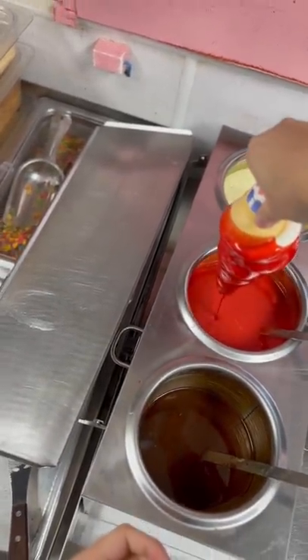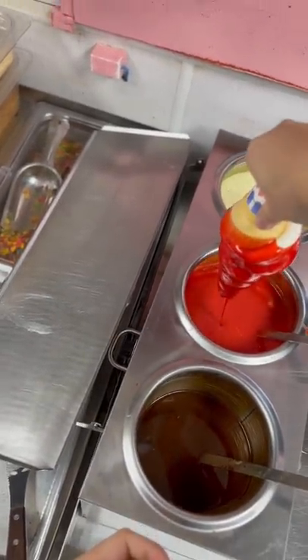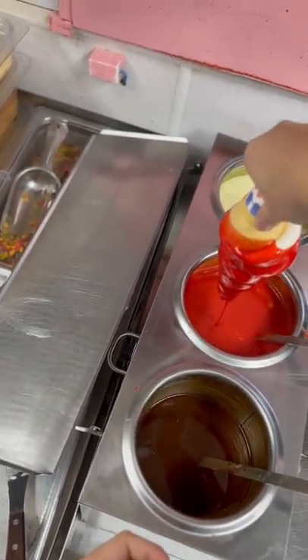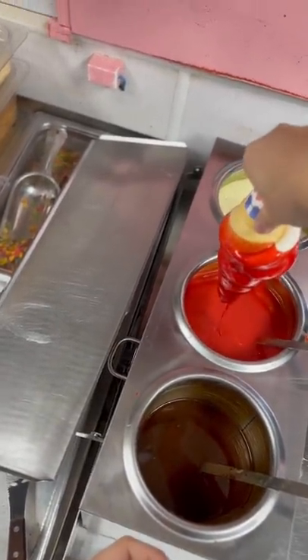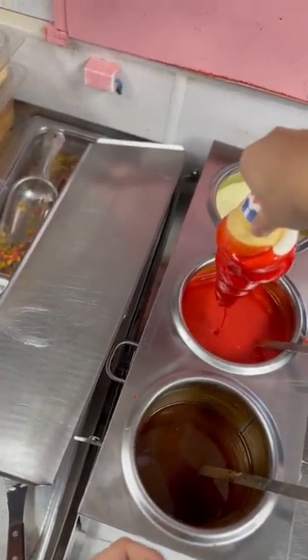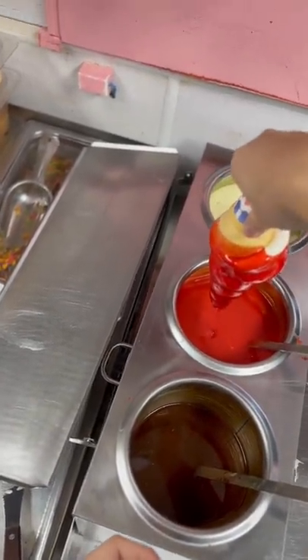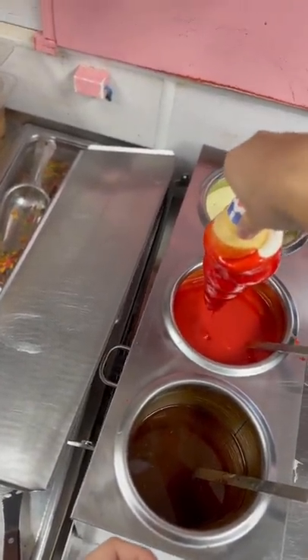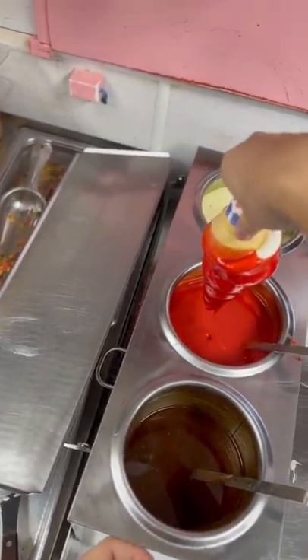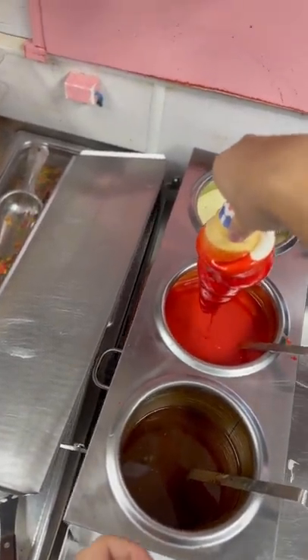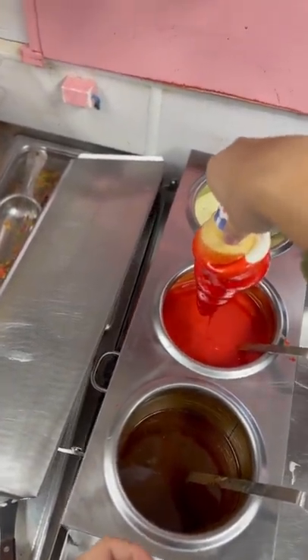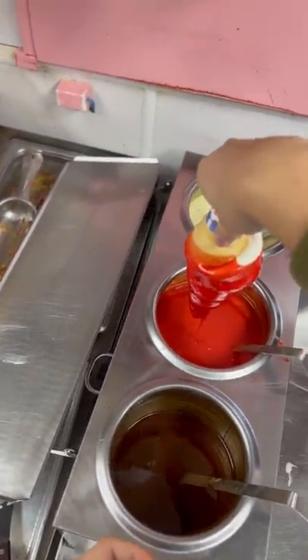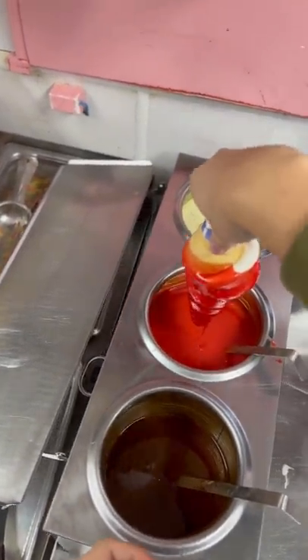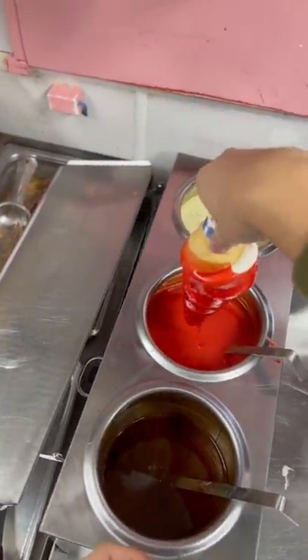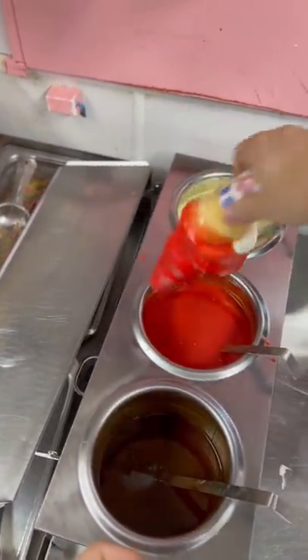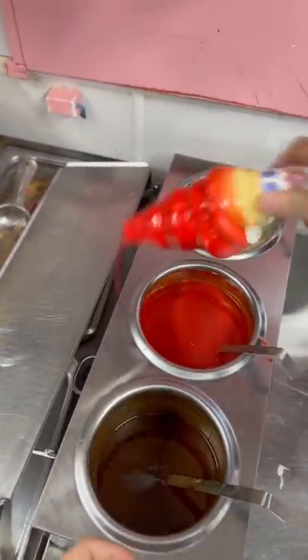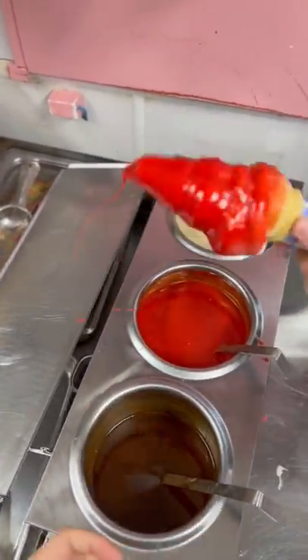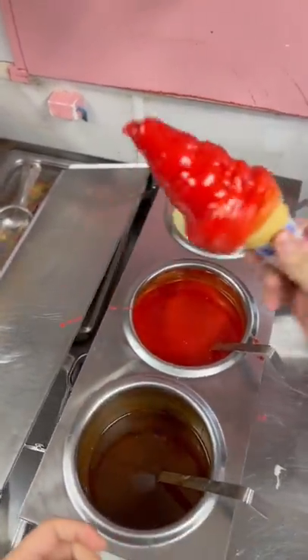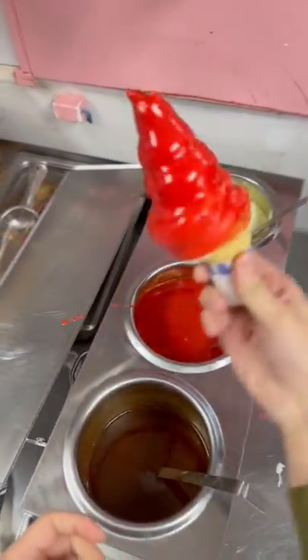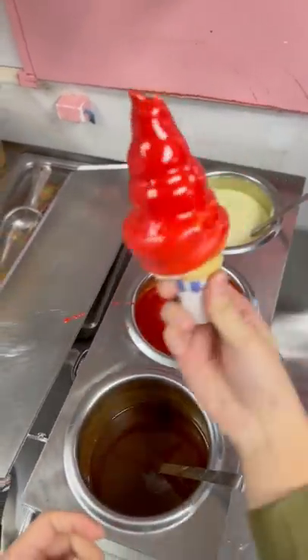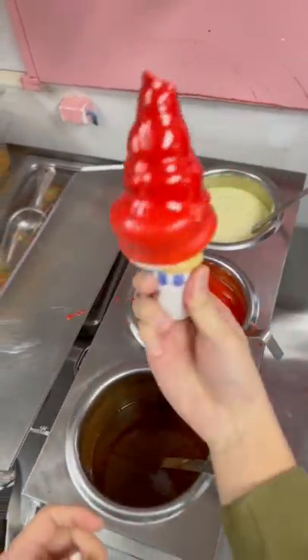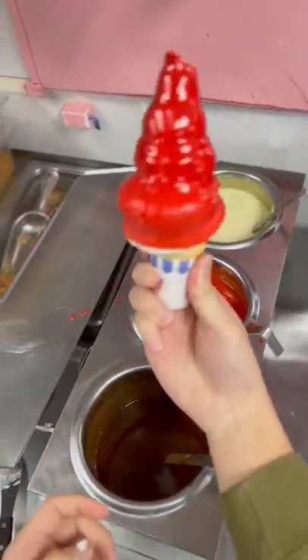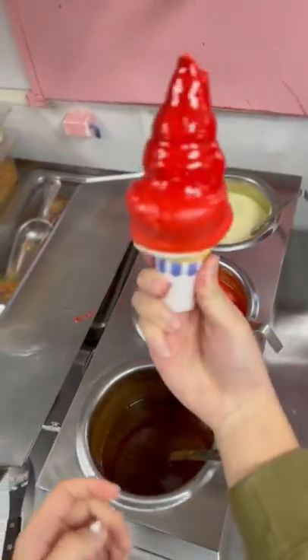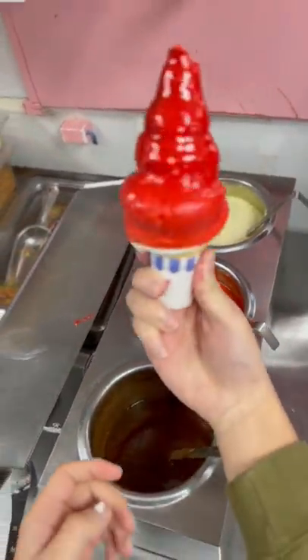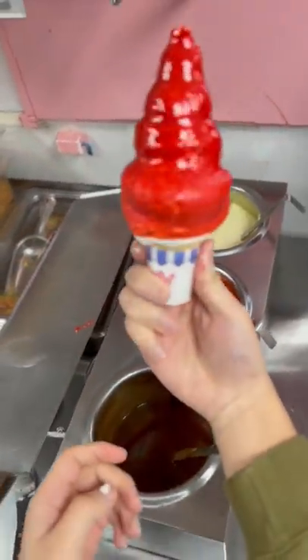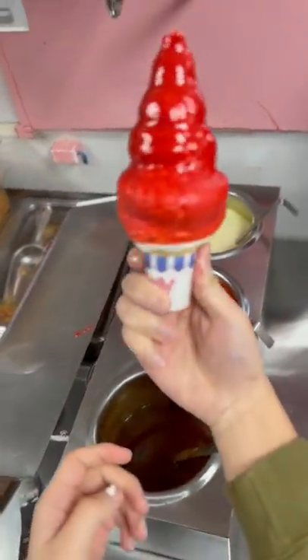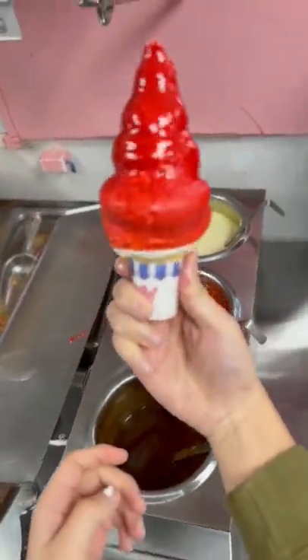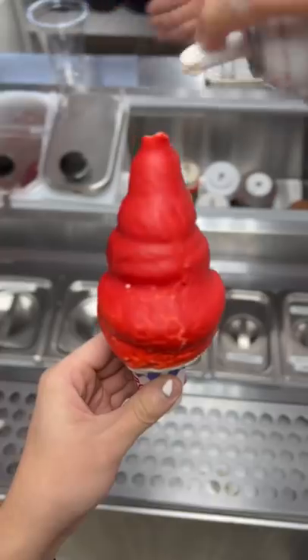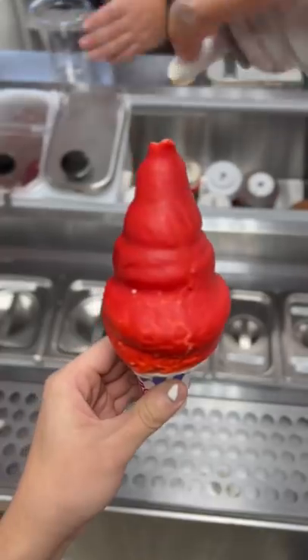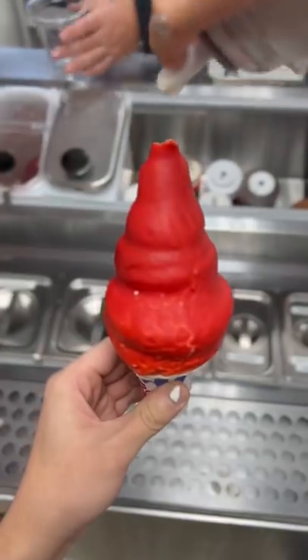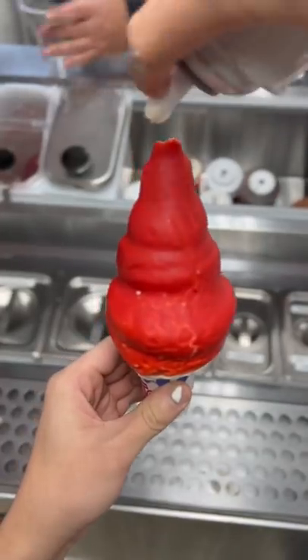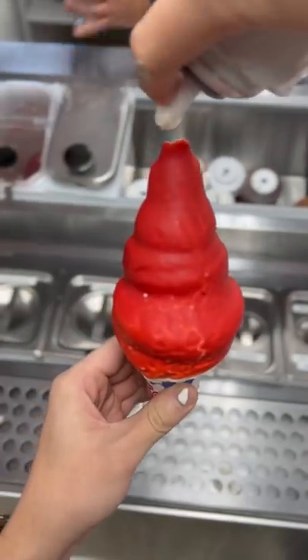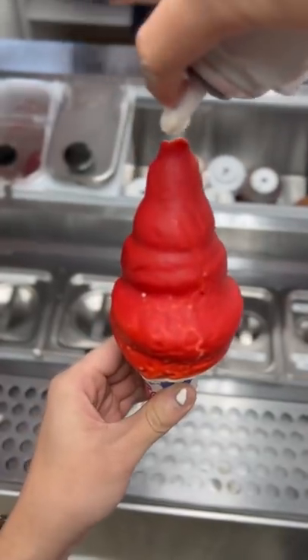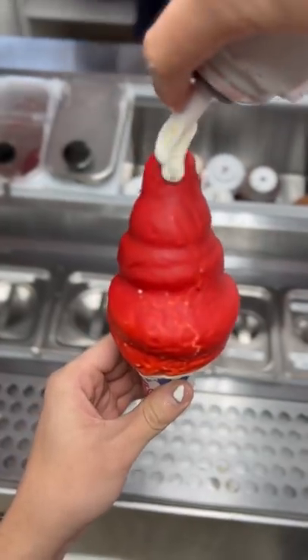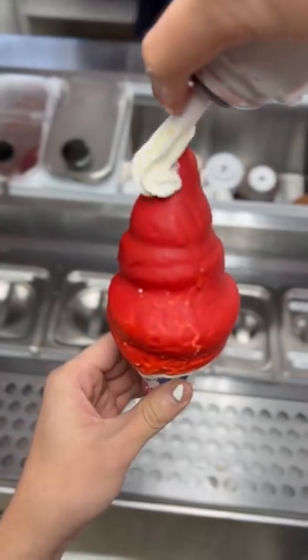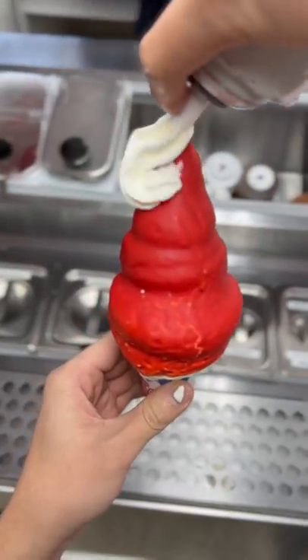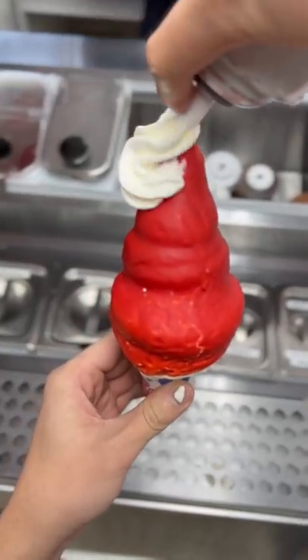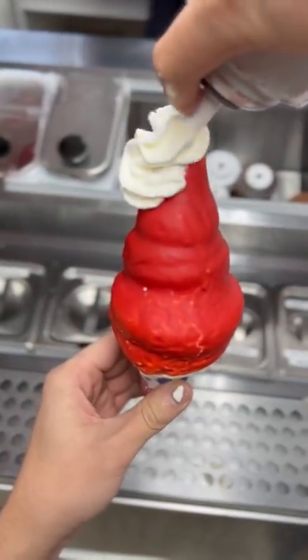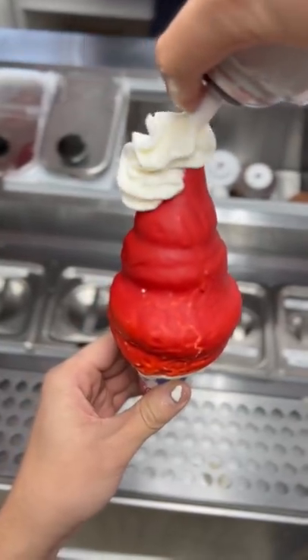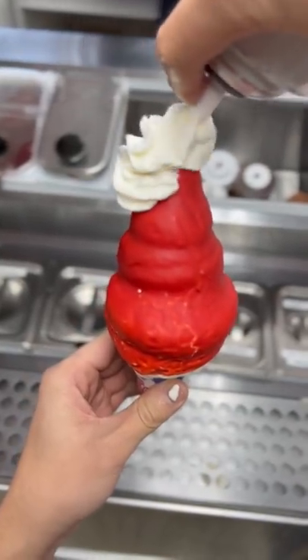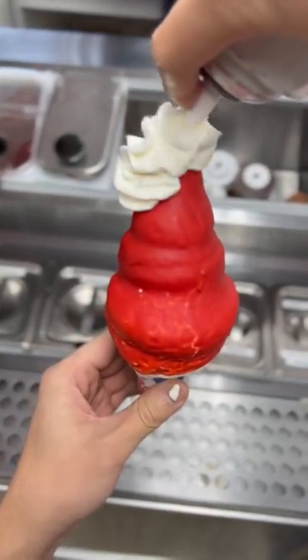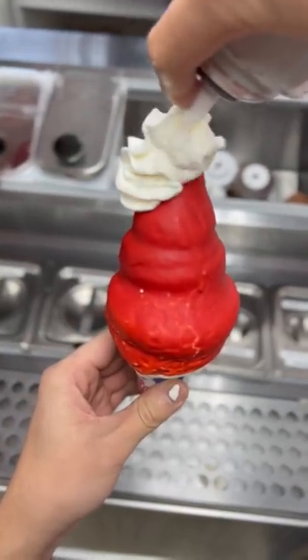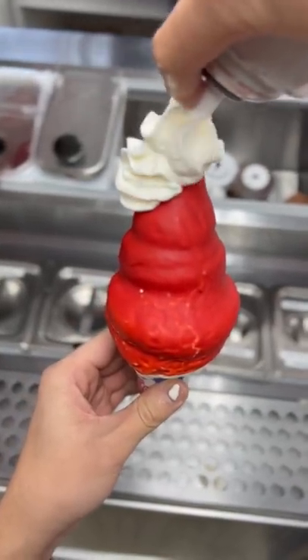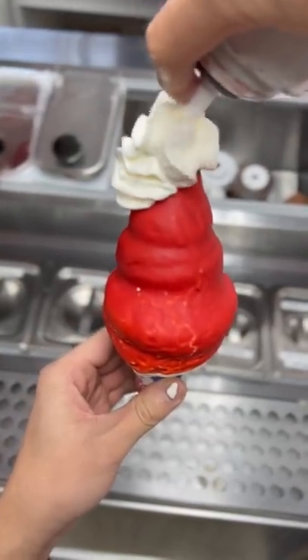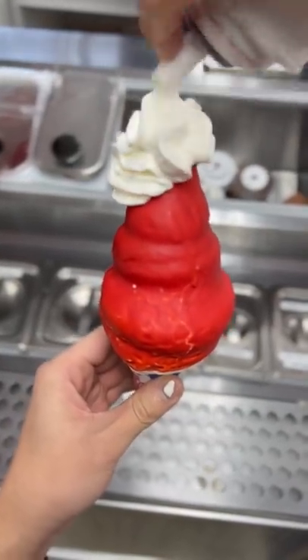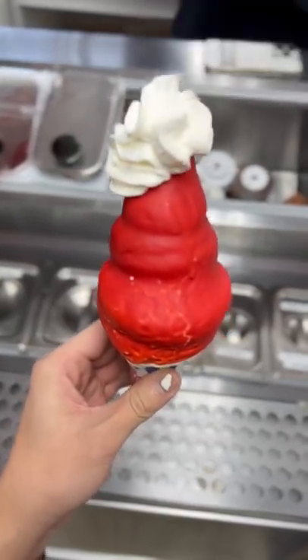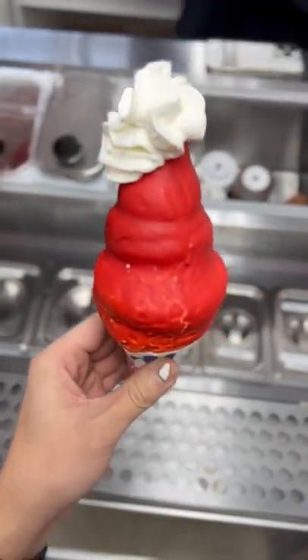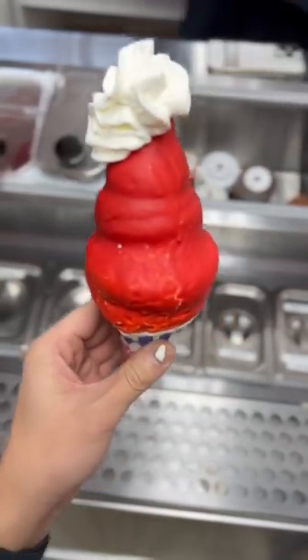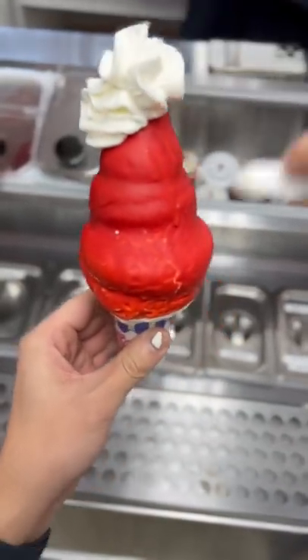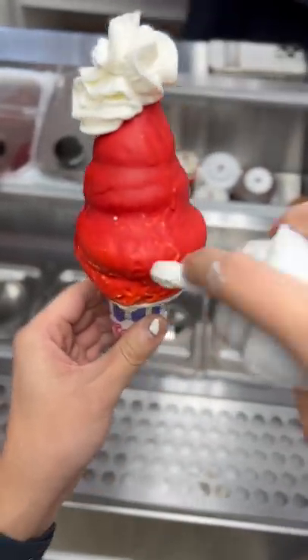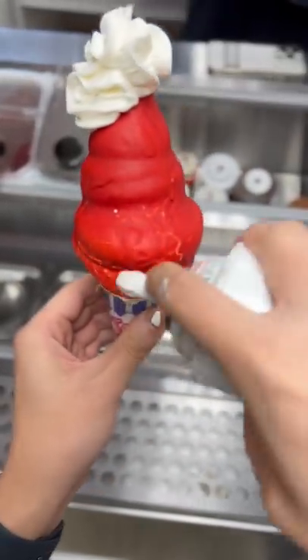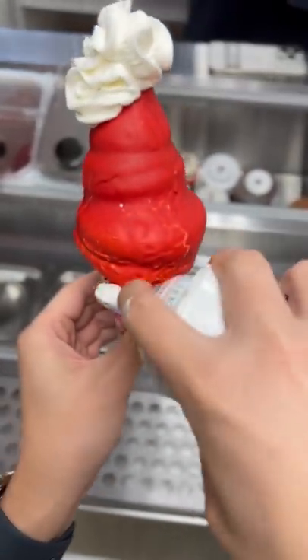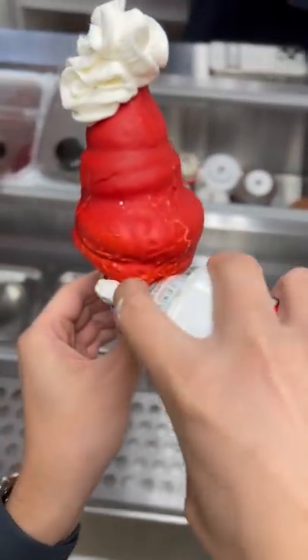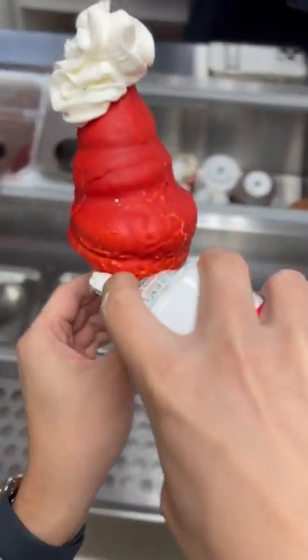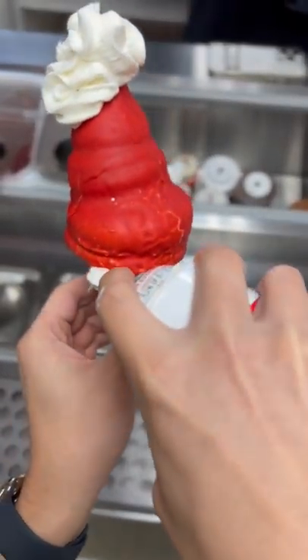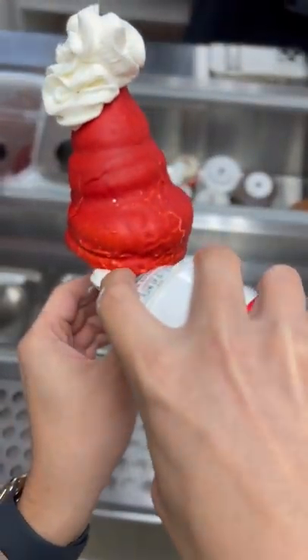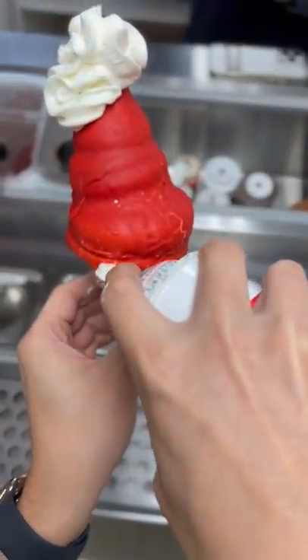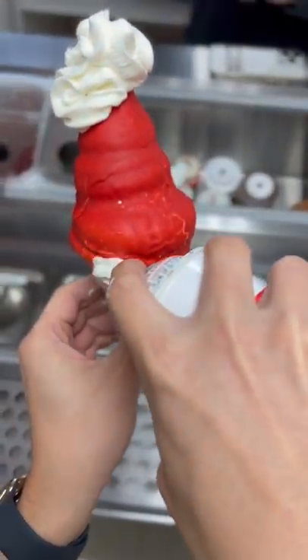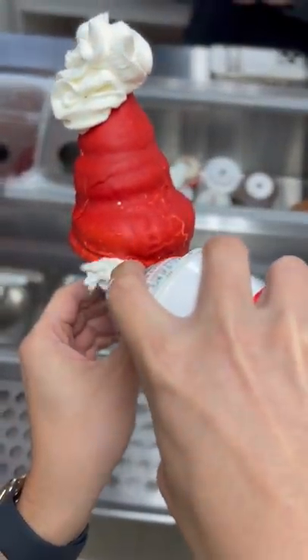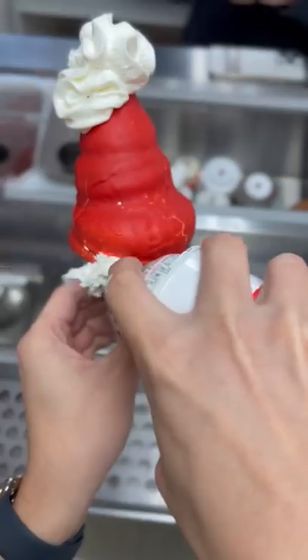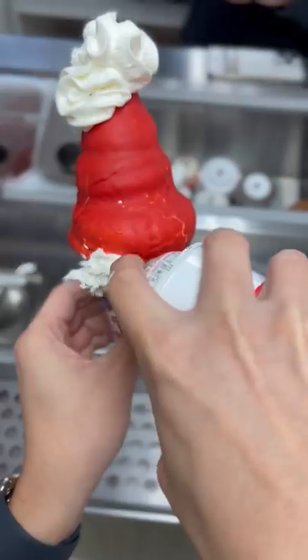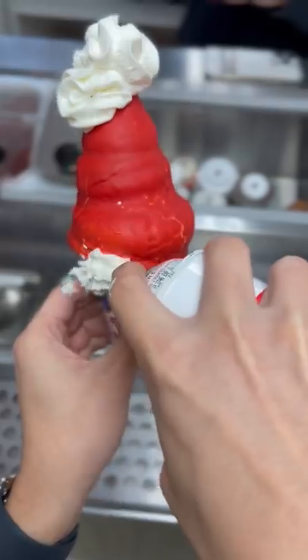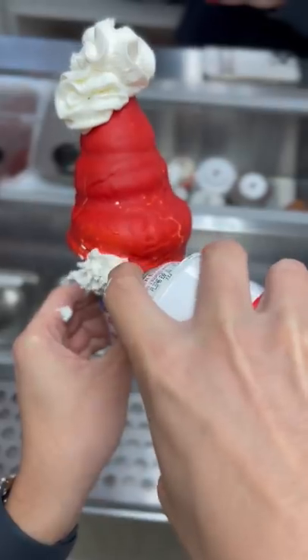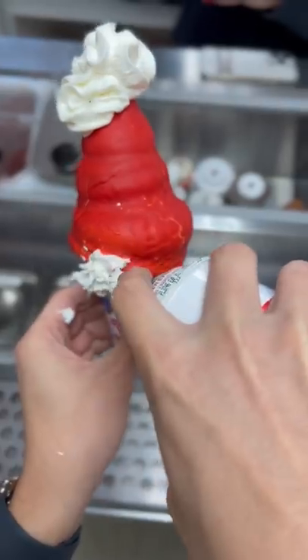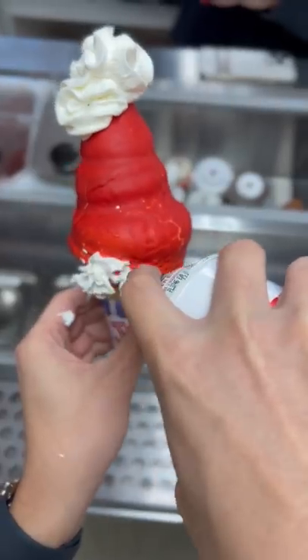It's gonna be interesting to see how they all turn out because Miranda works at Dairy Queen, Danny makes rolled ice cream, and I chop, fold, and cream works here.